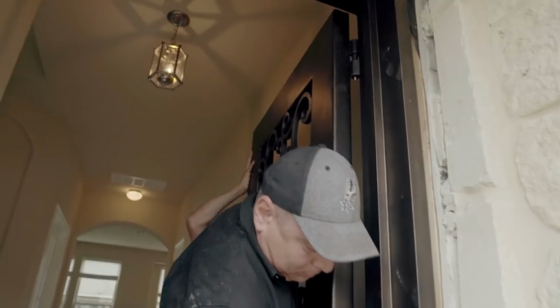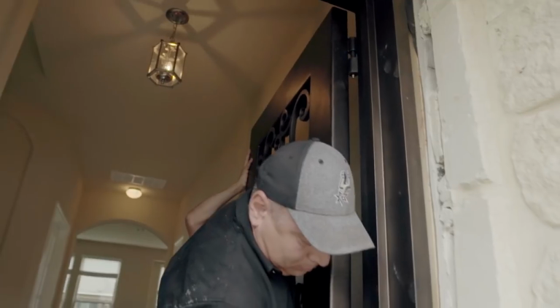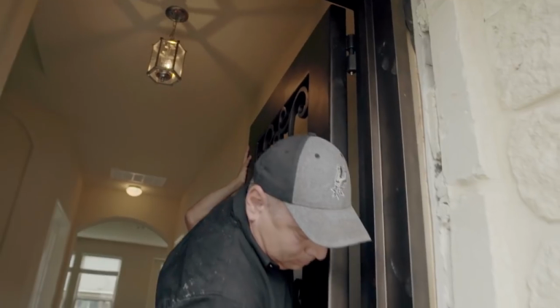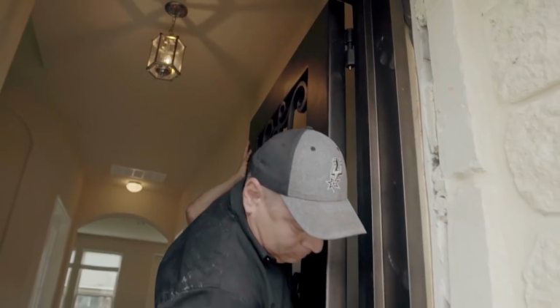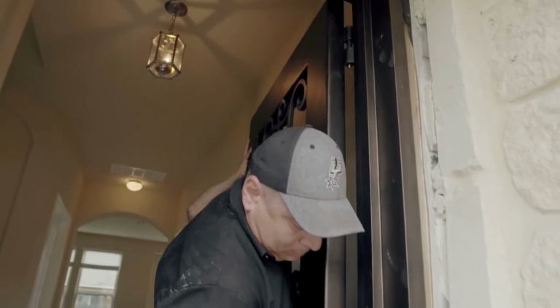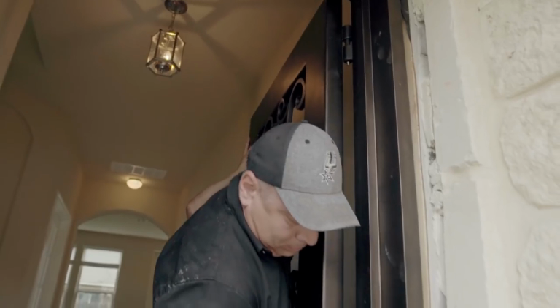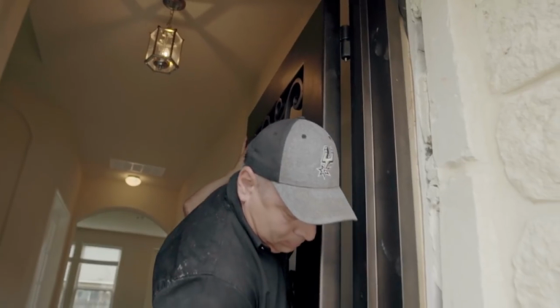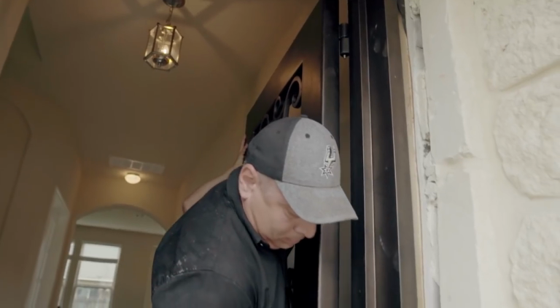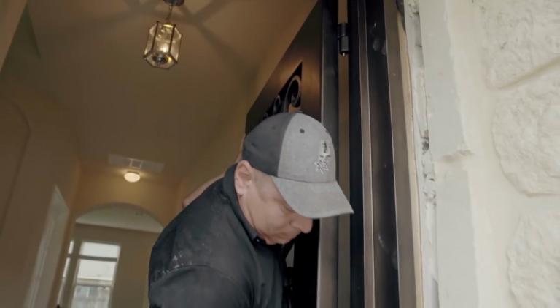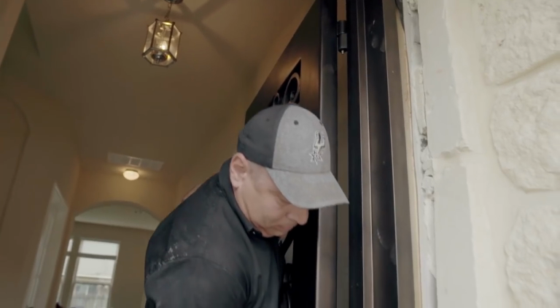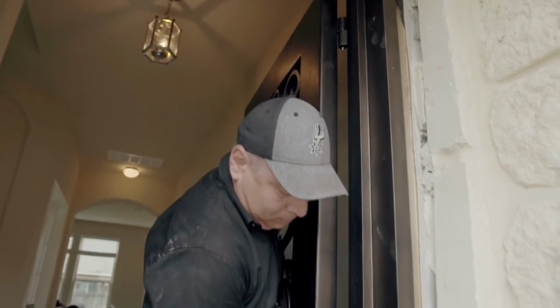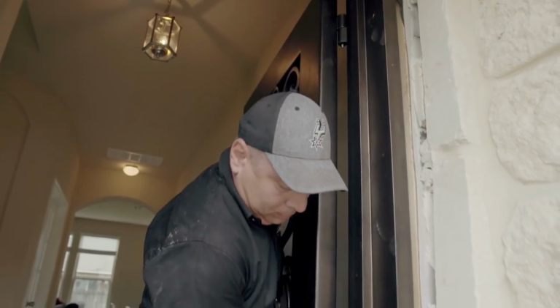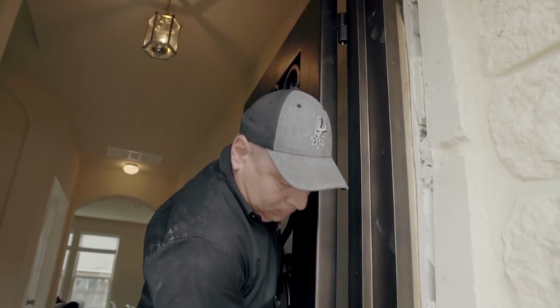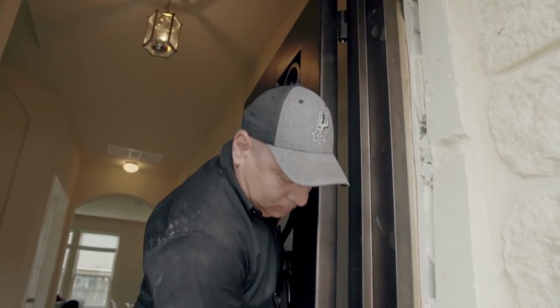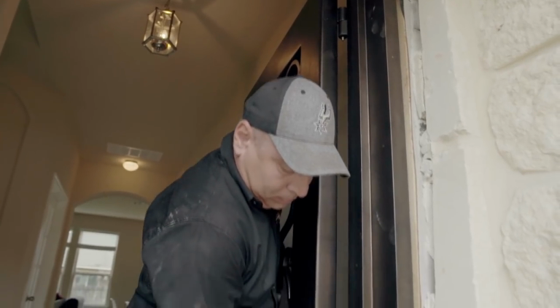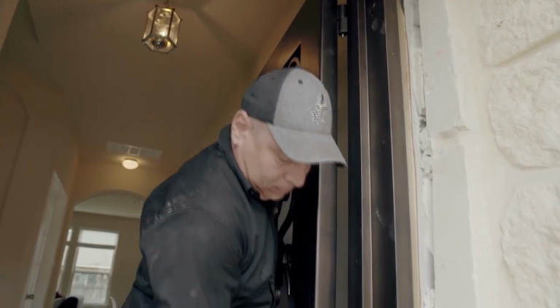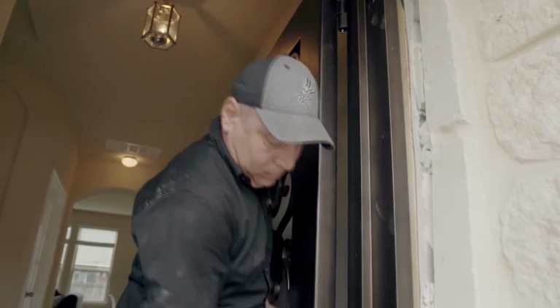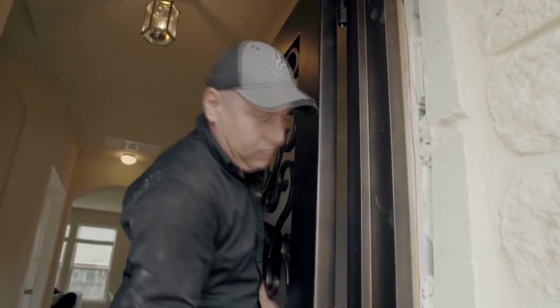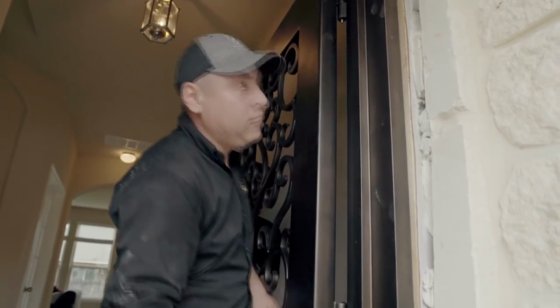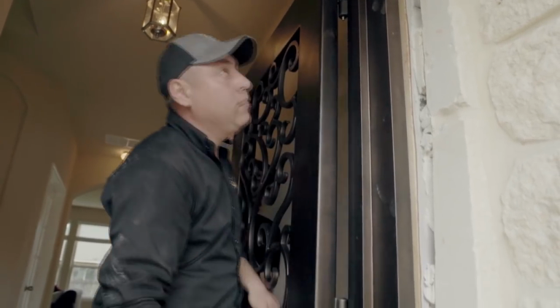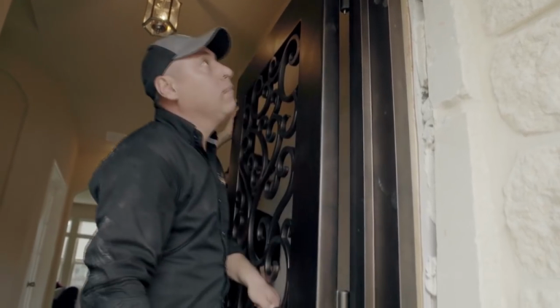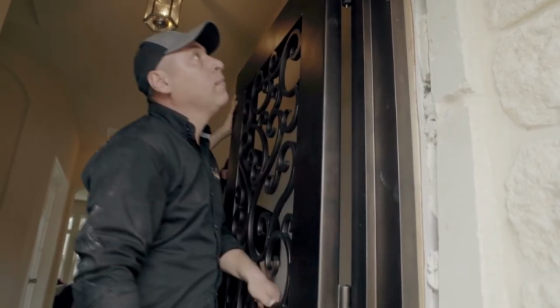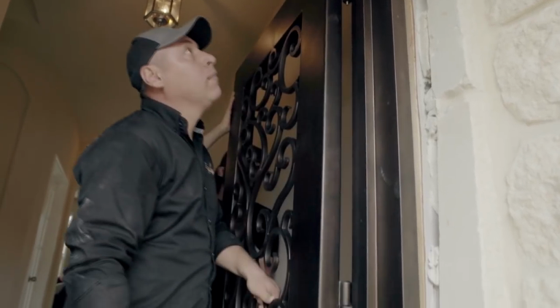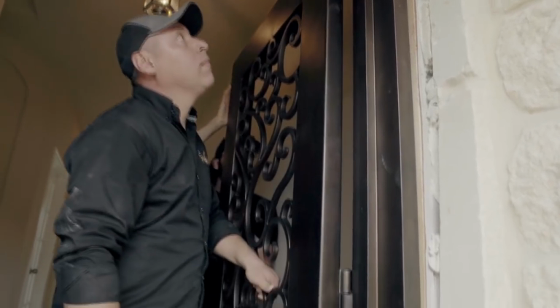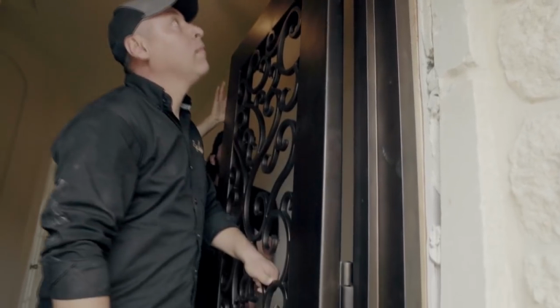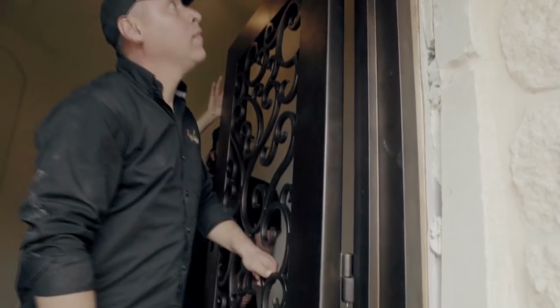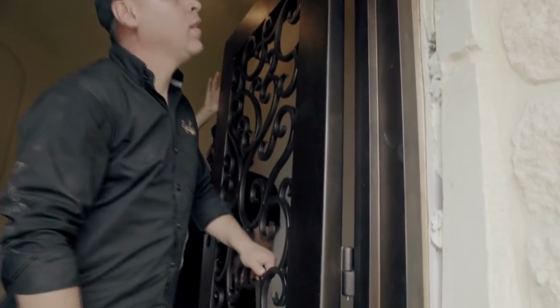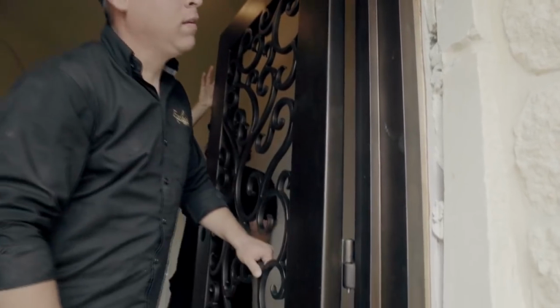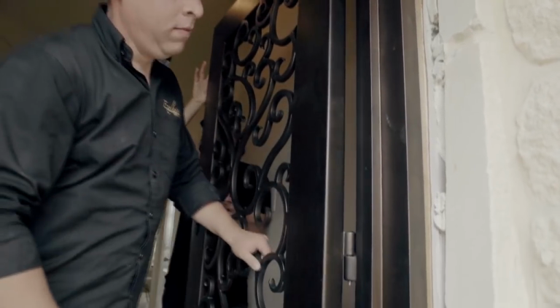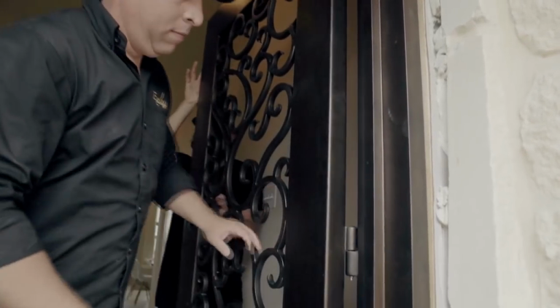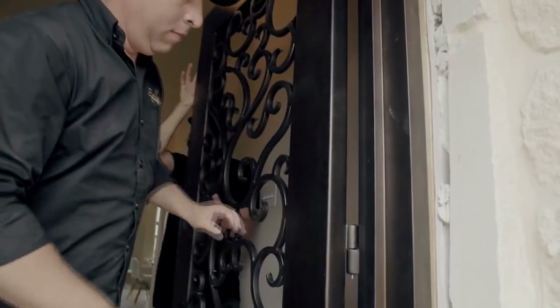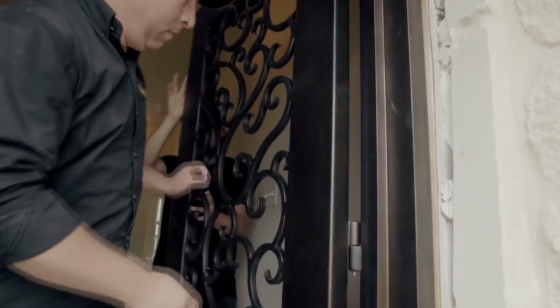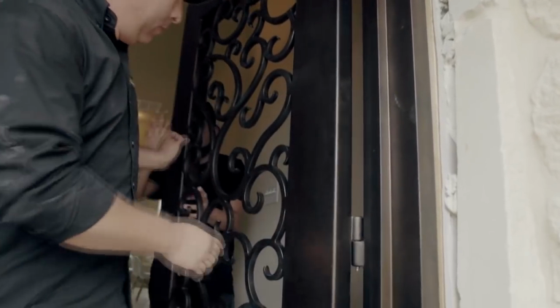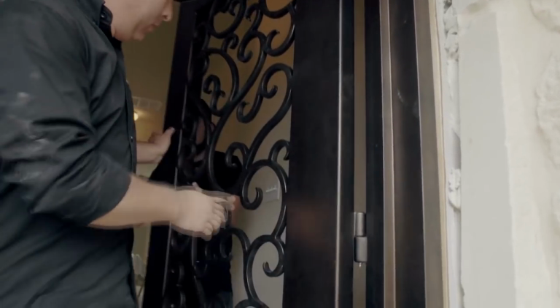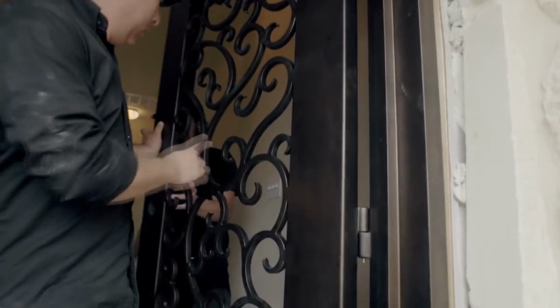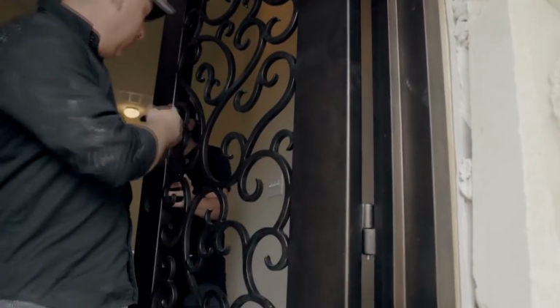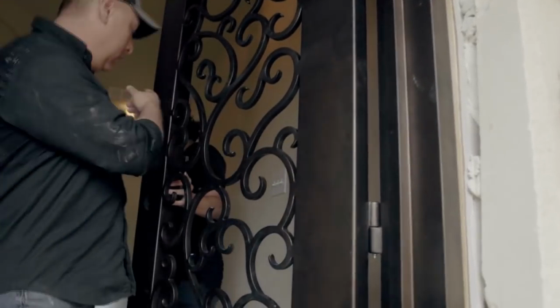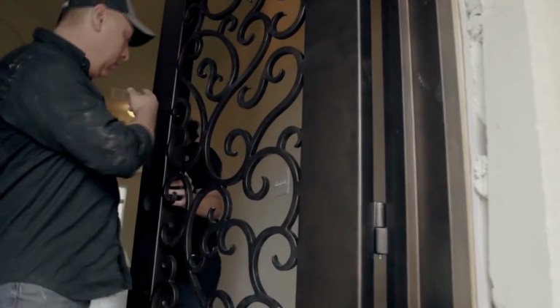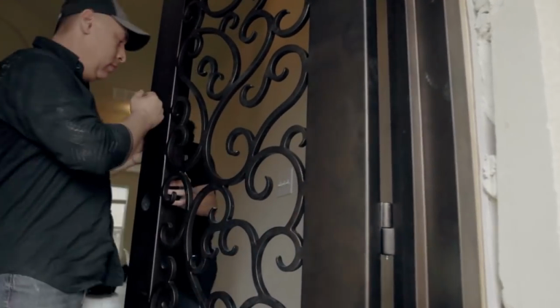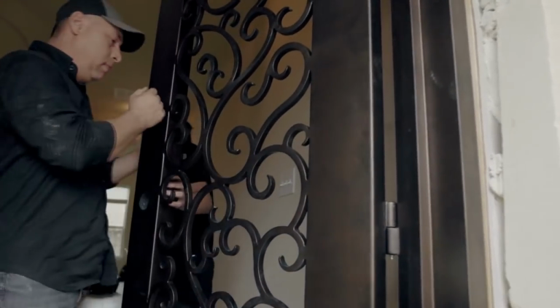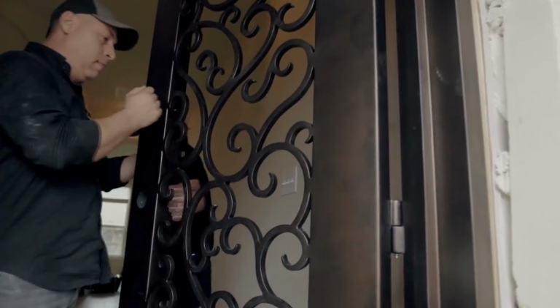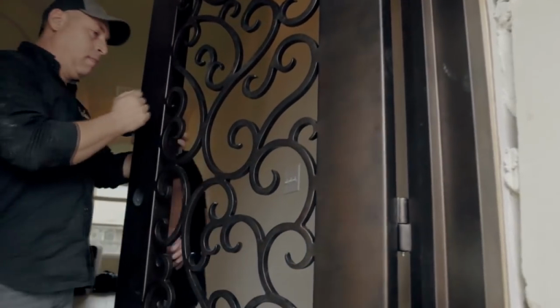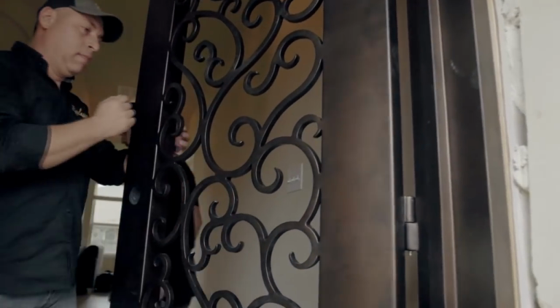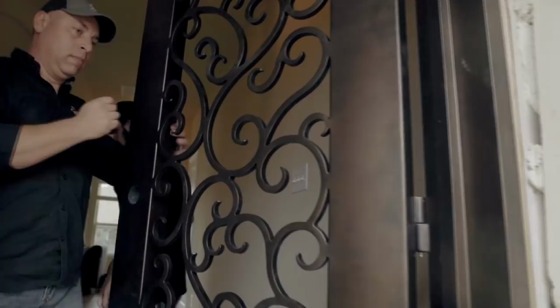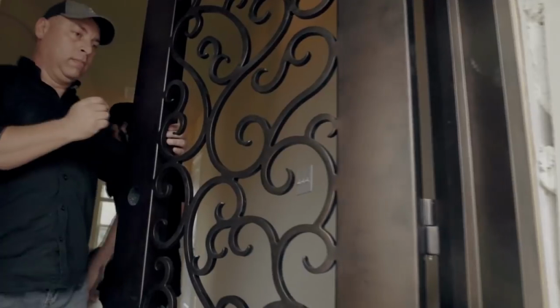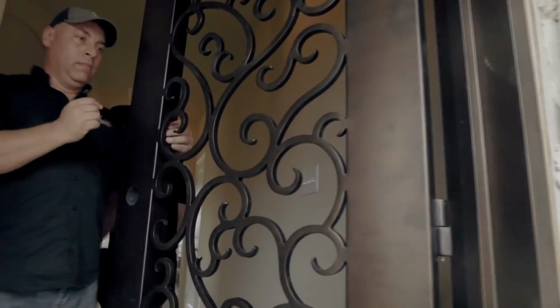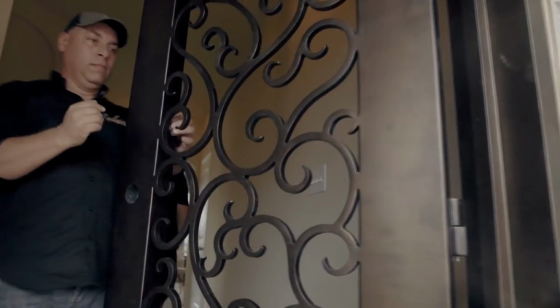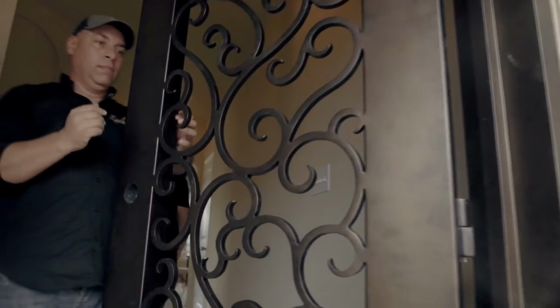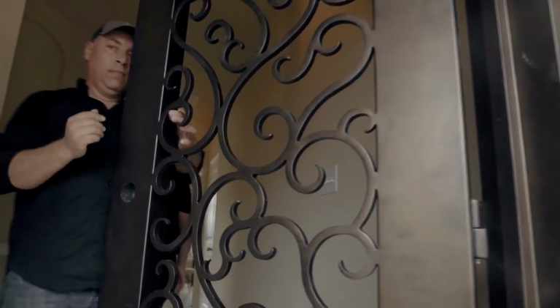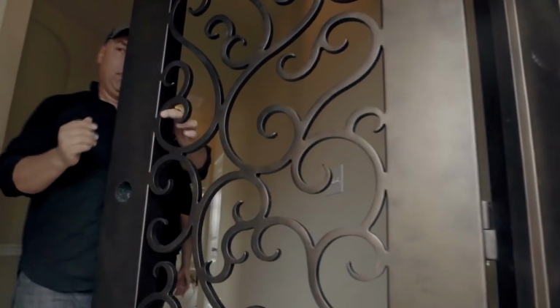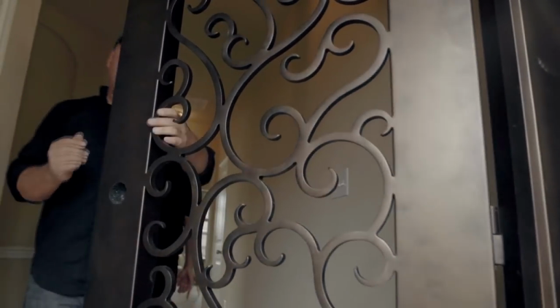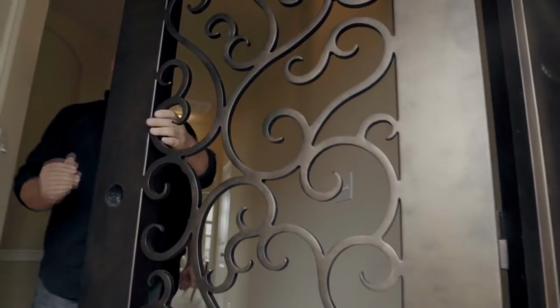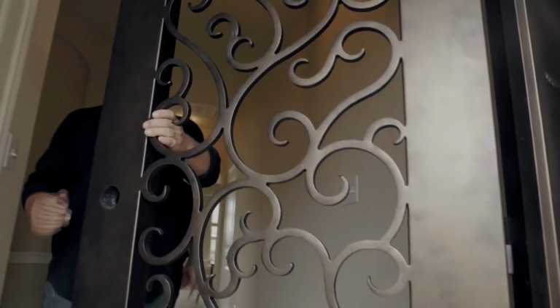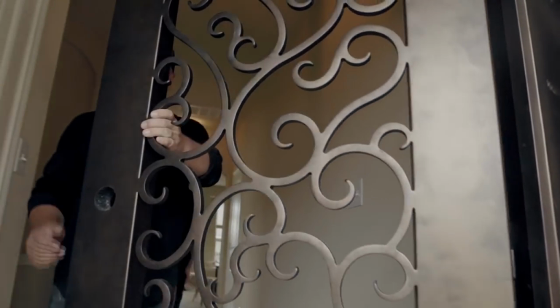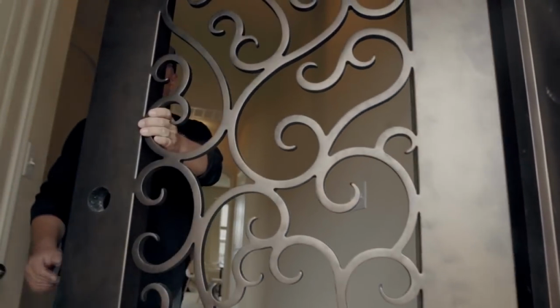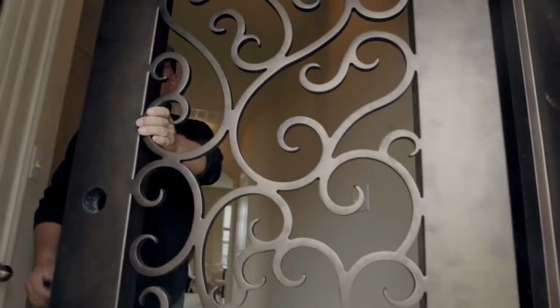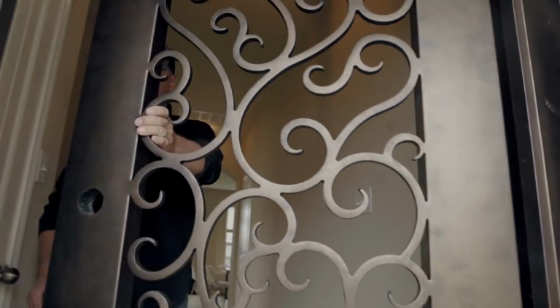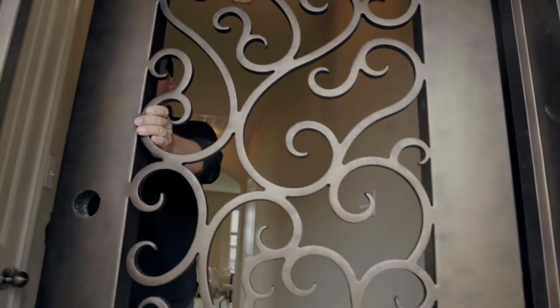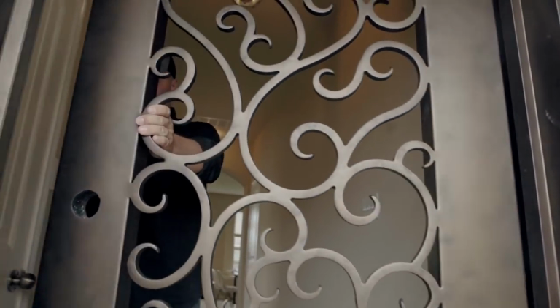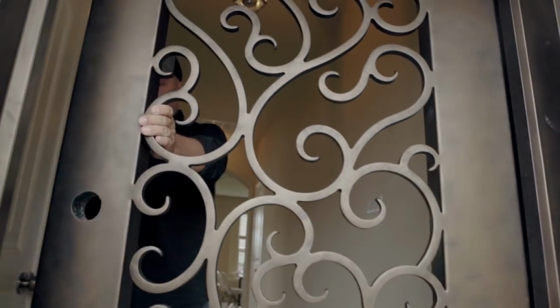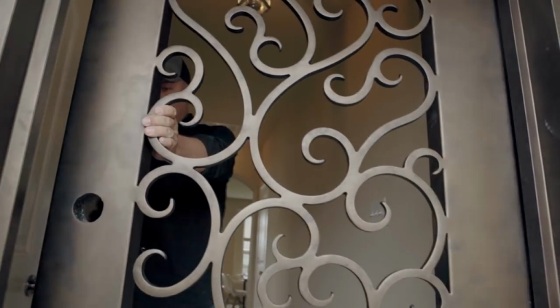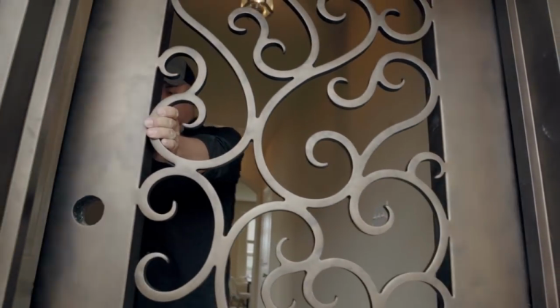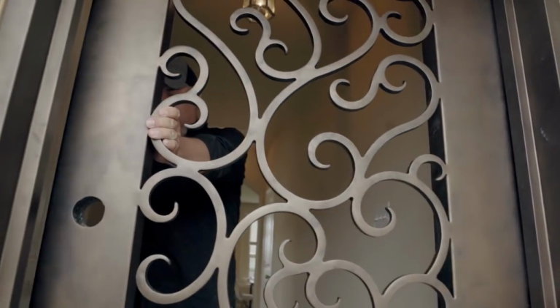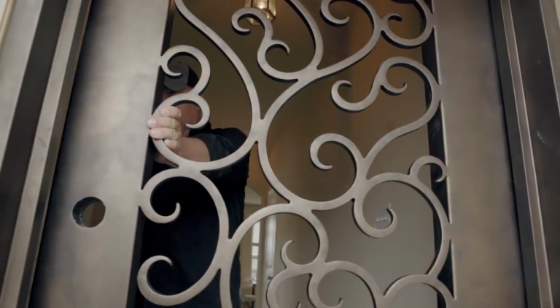Carefully lift your door at a 90 degree angle. Place your doors into the hinges and slide slowly into place.